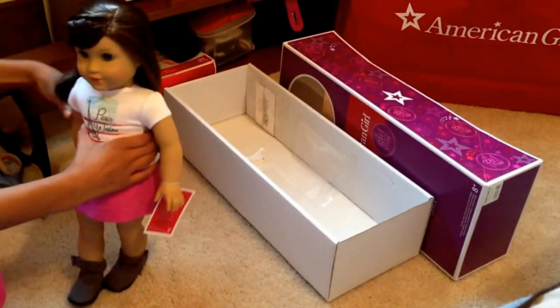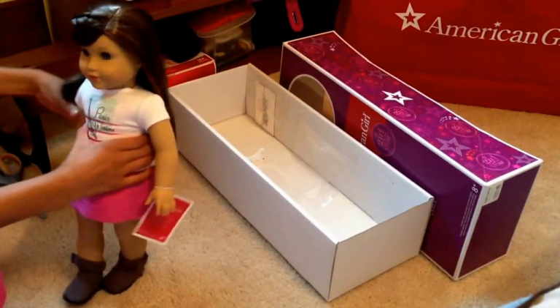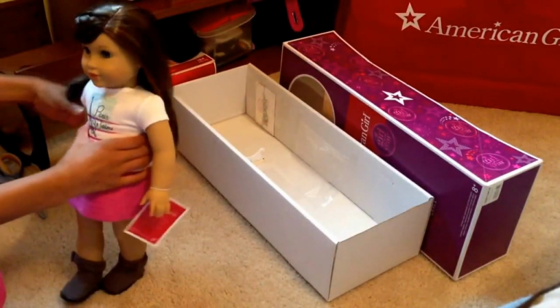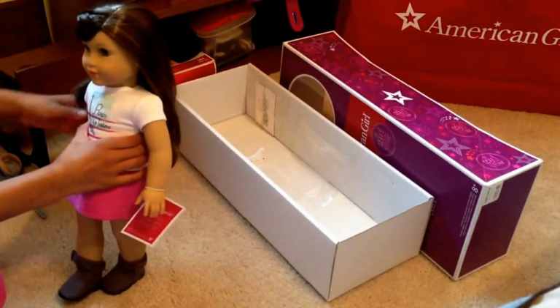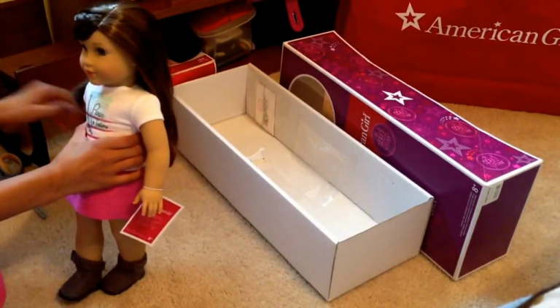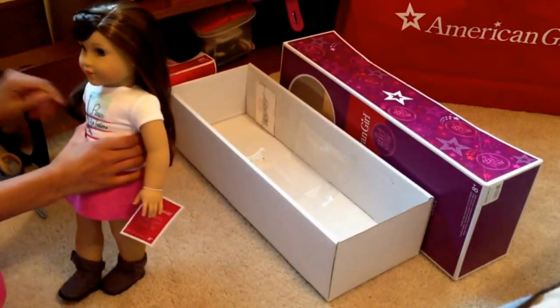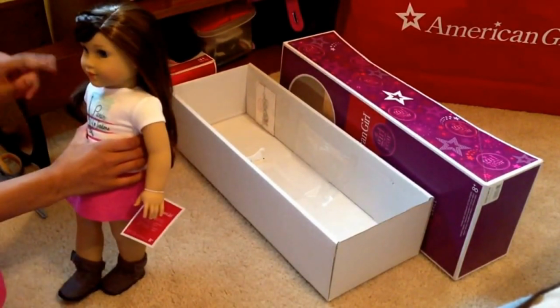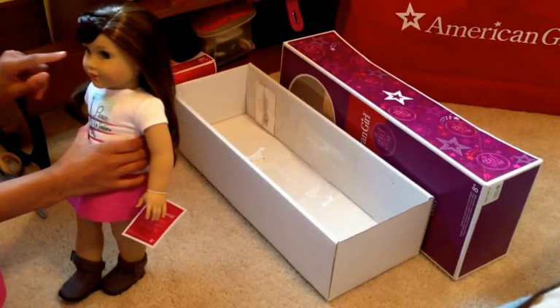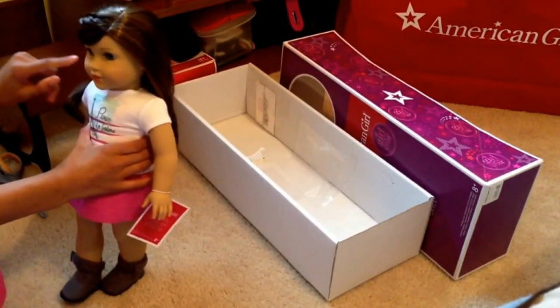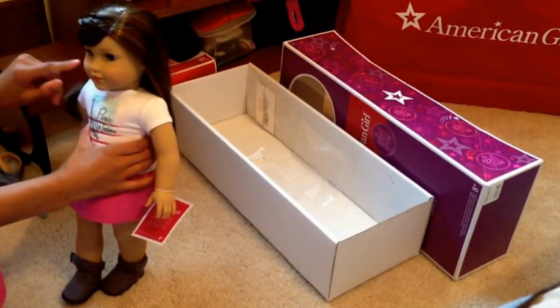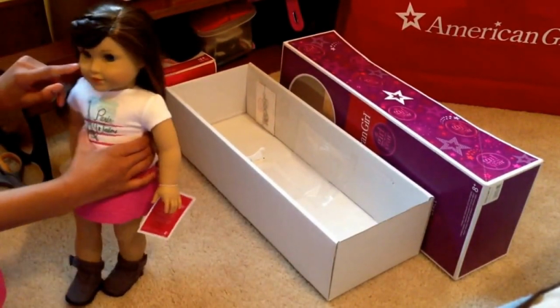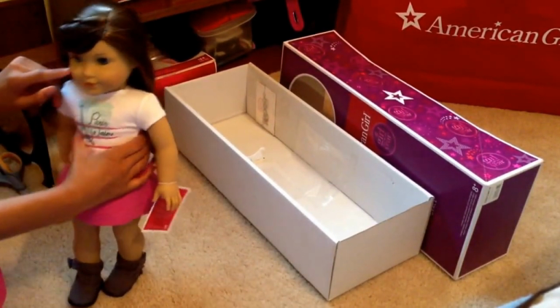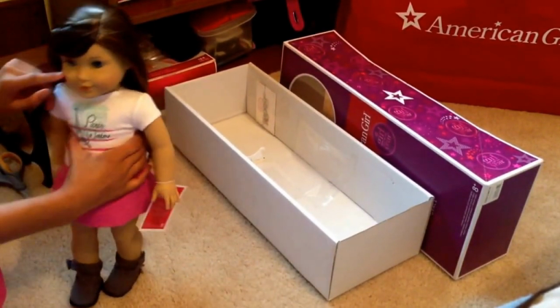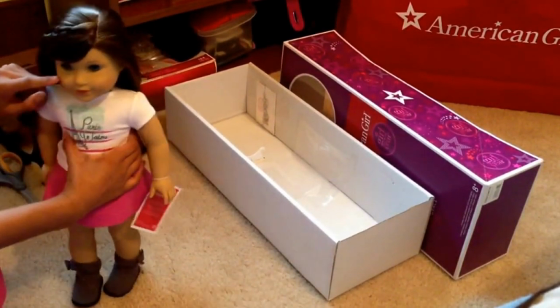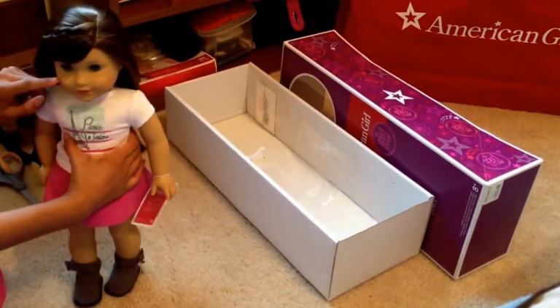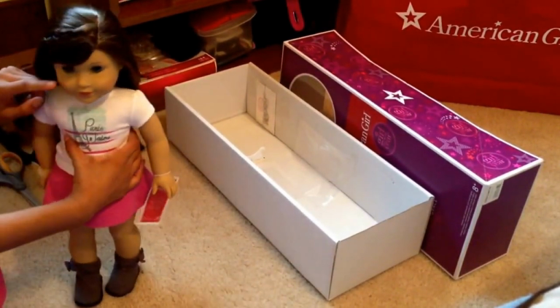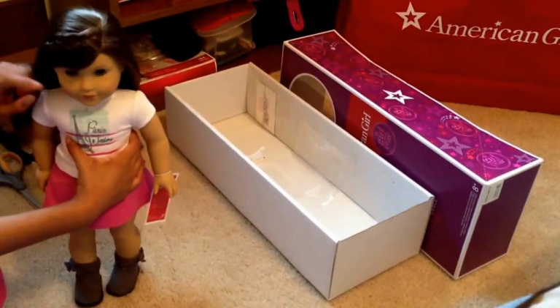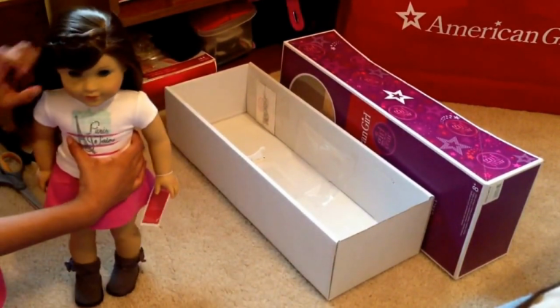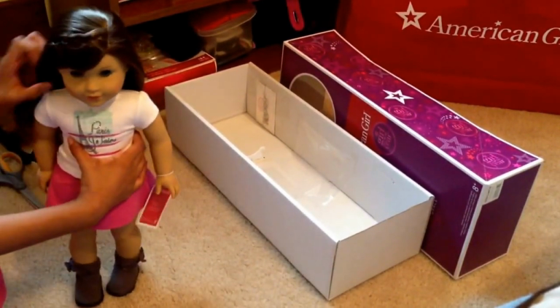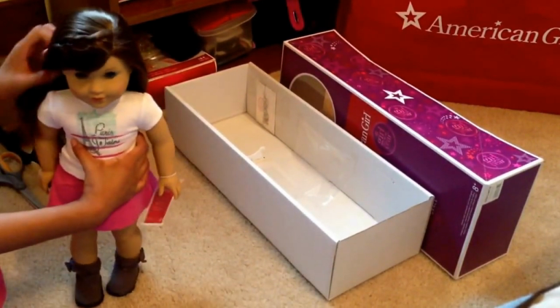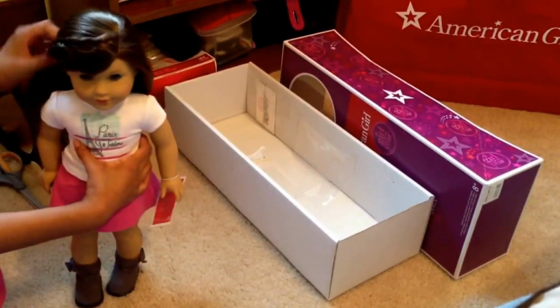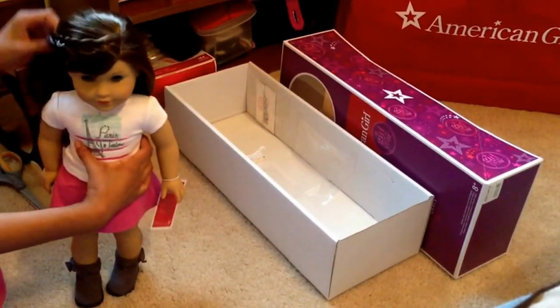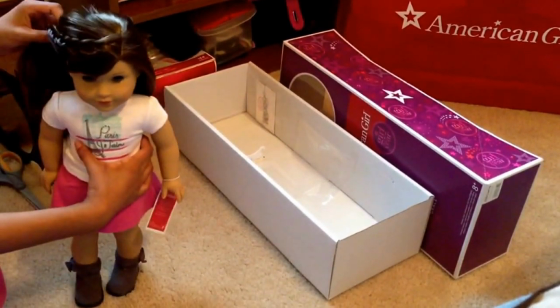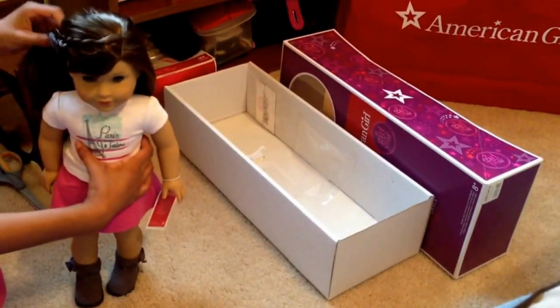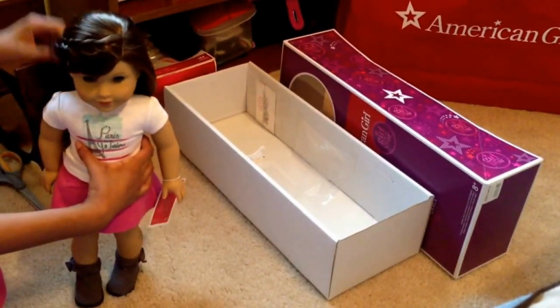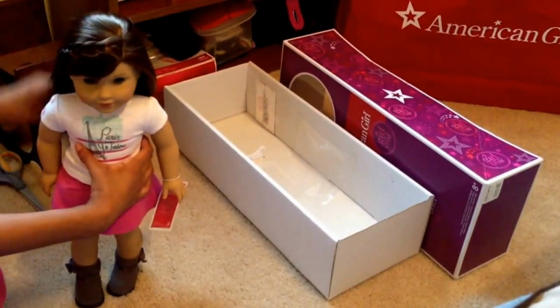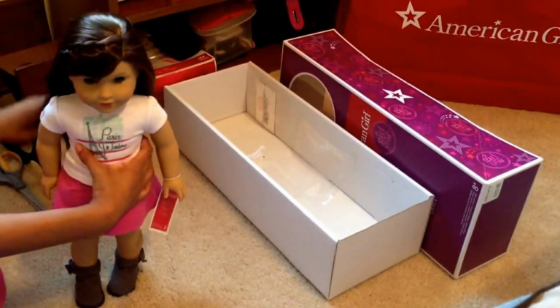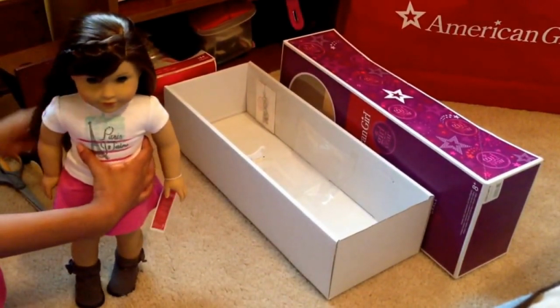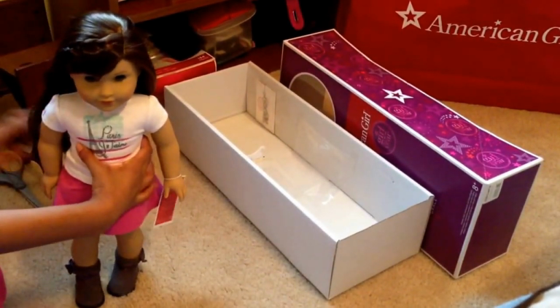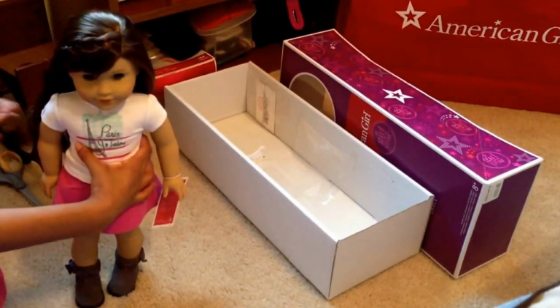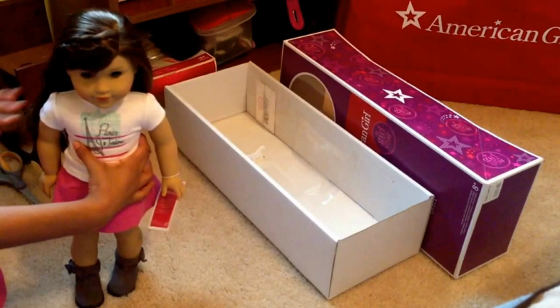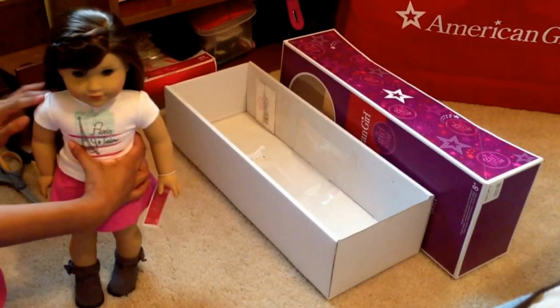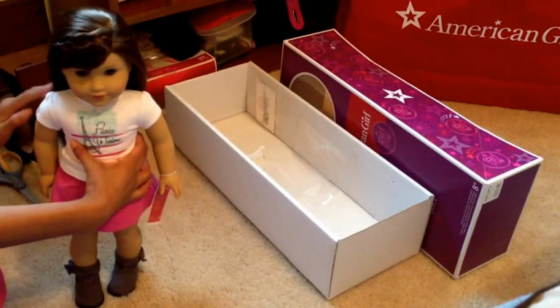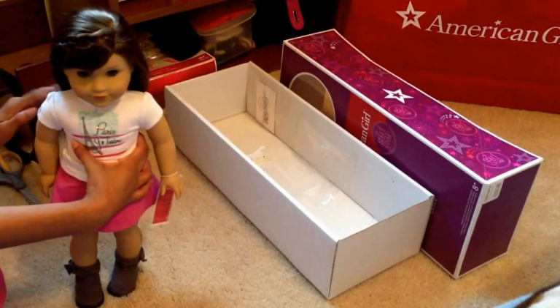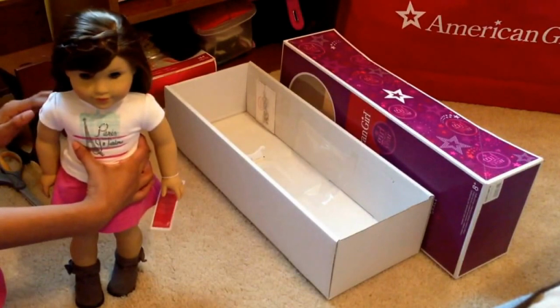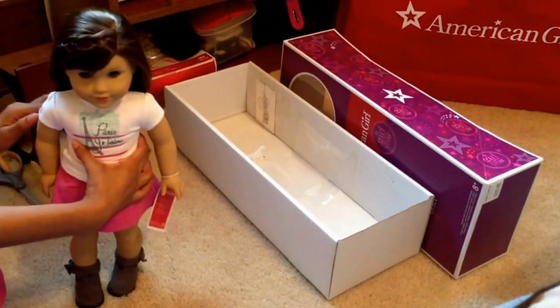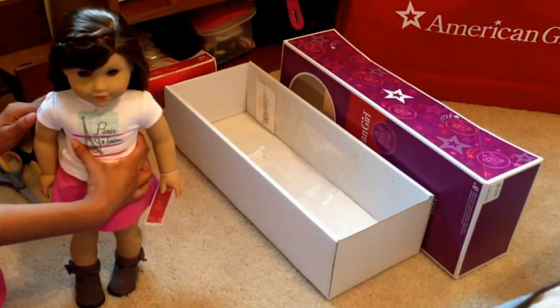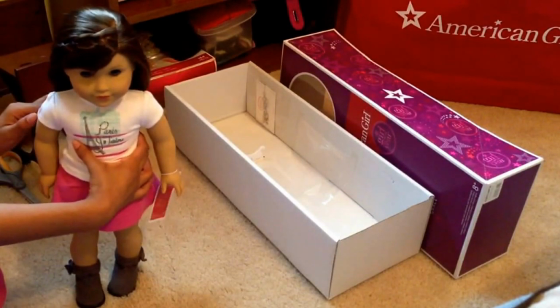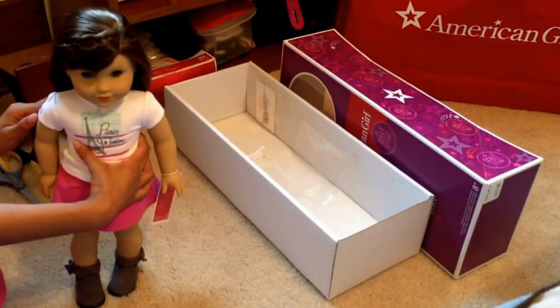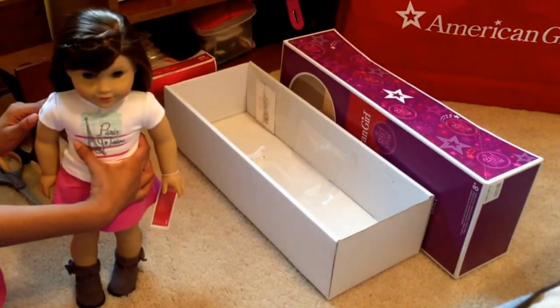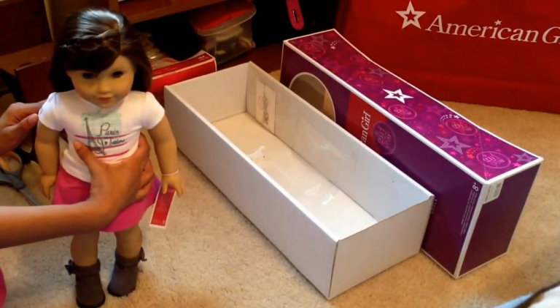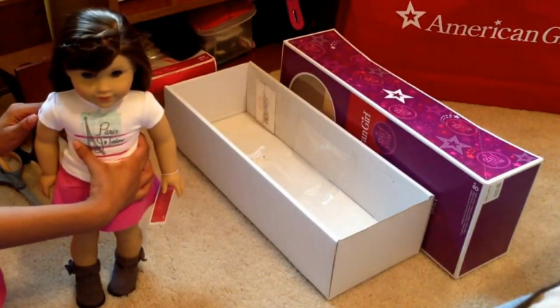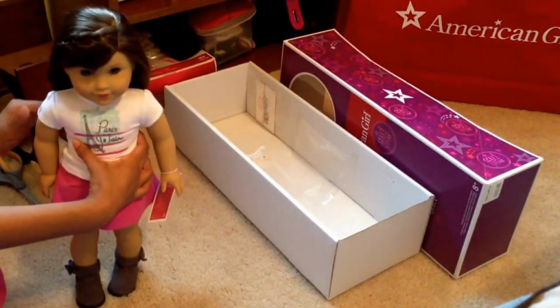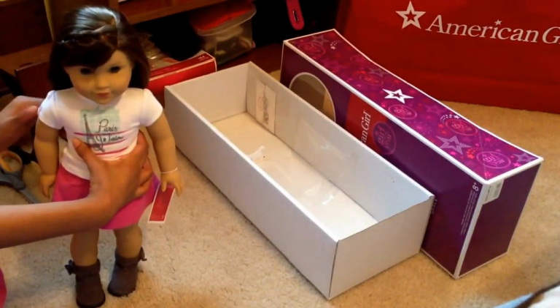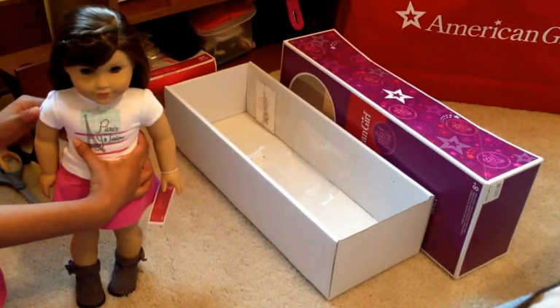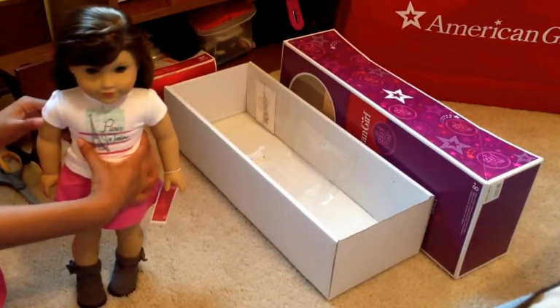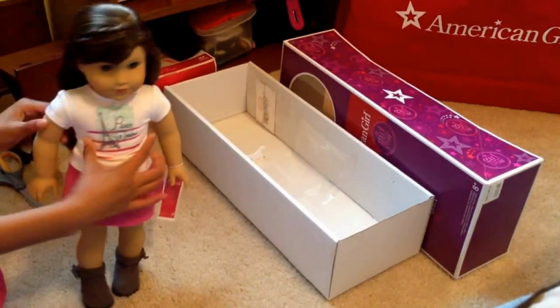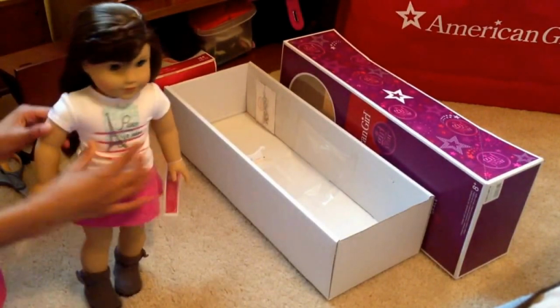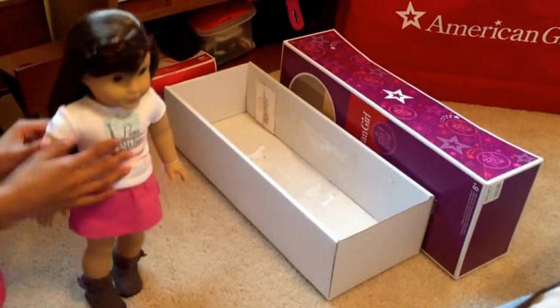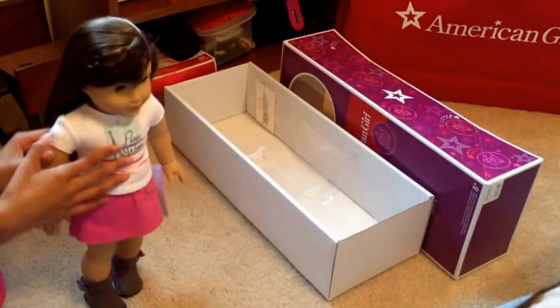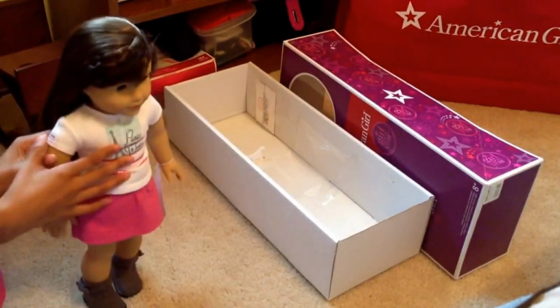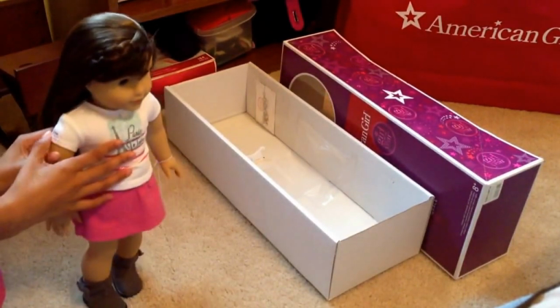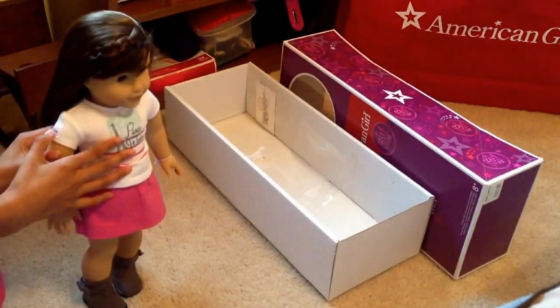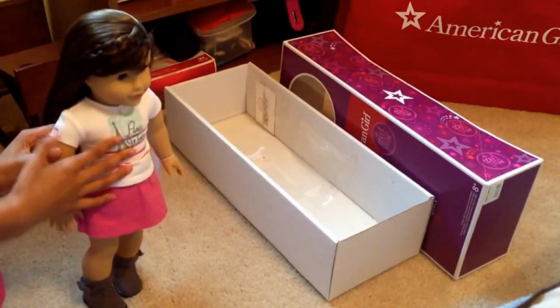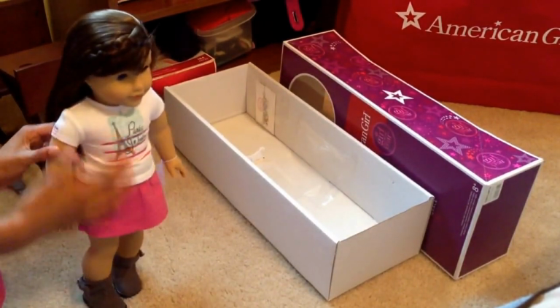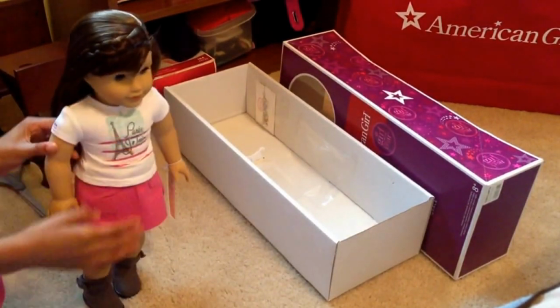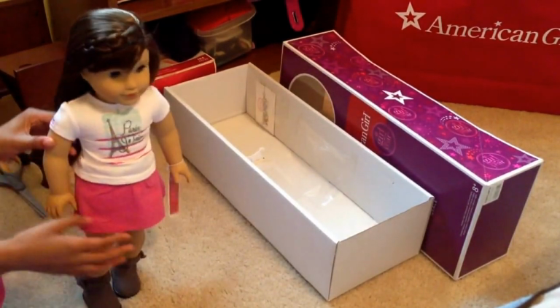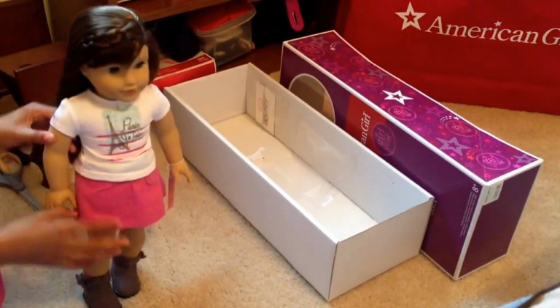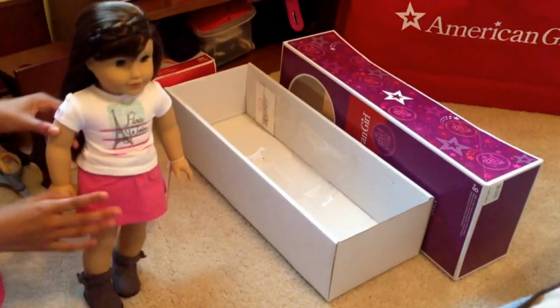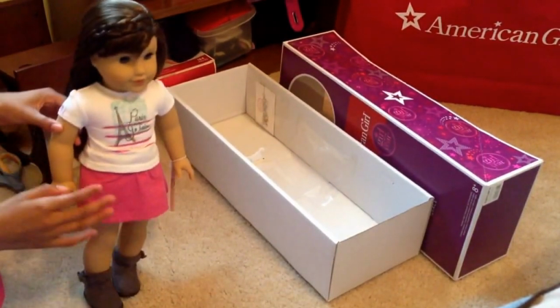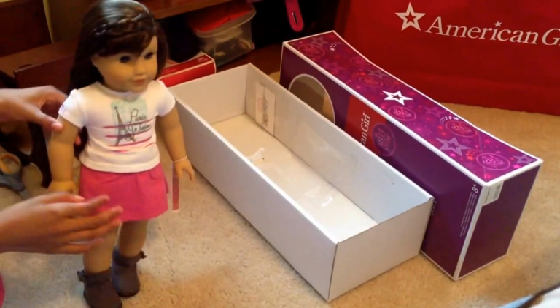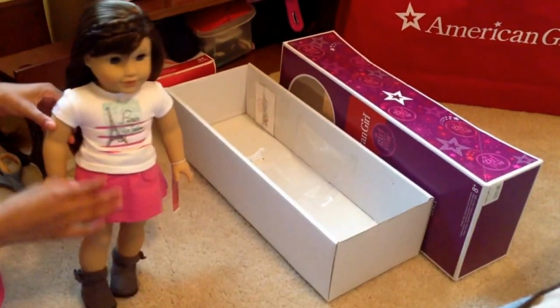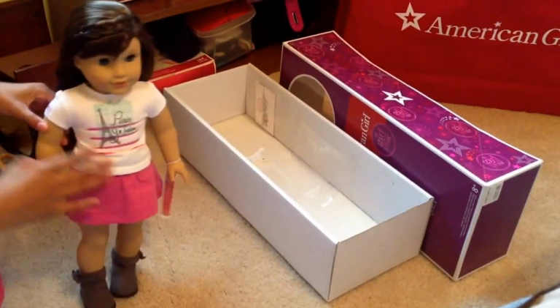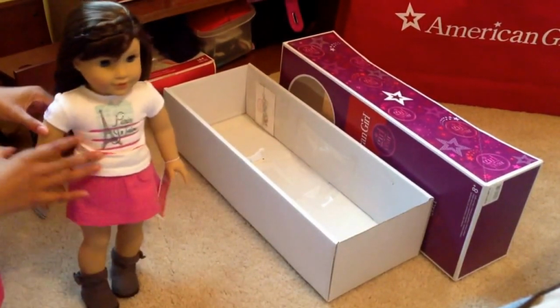Her eyes are blue. She has freckles. And her shirt says Grace on it.